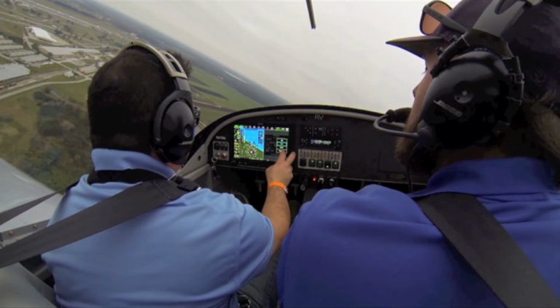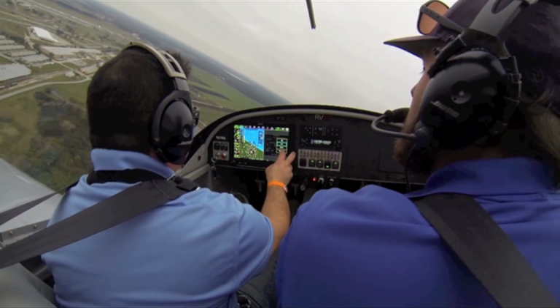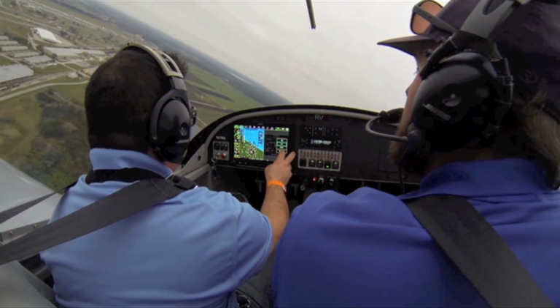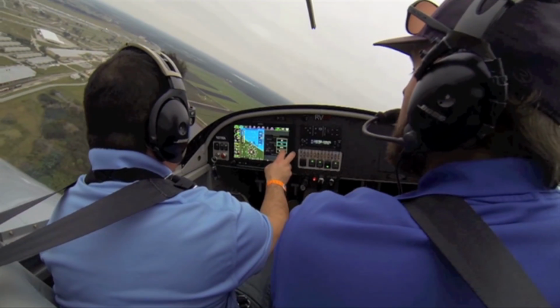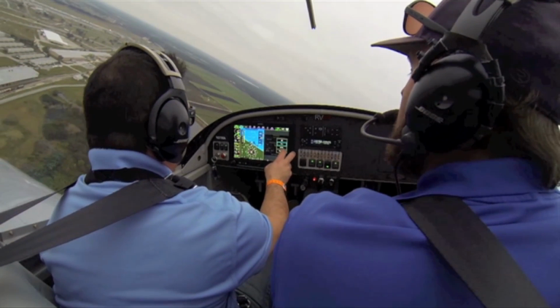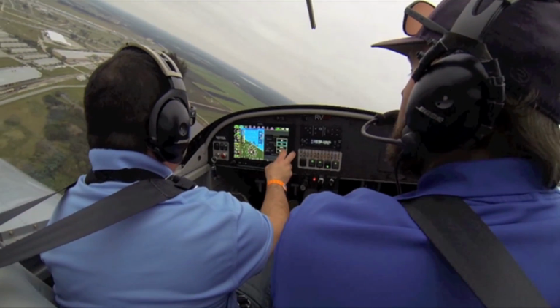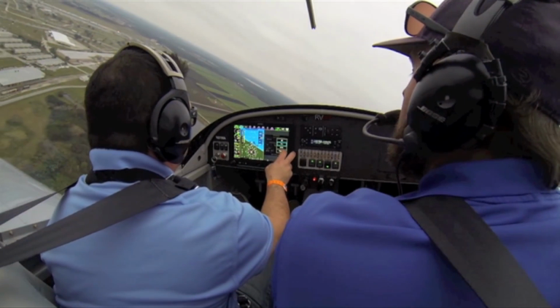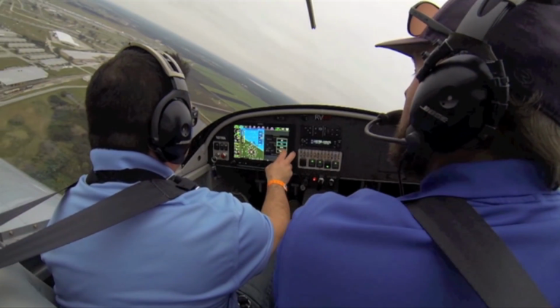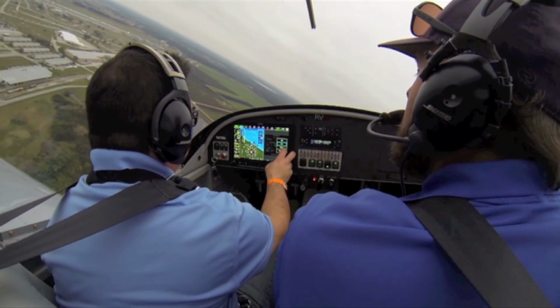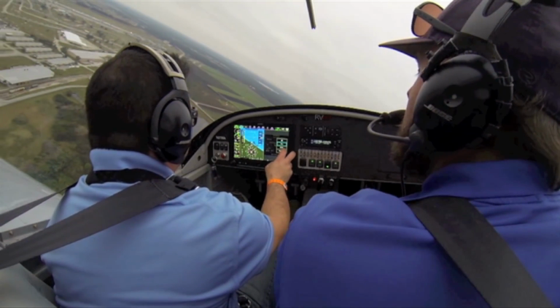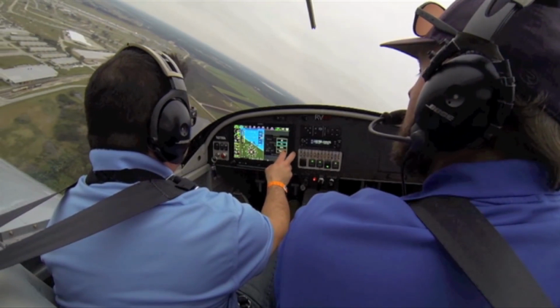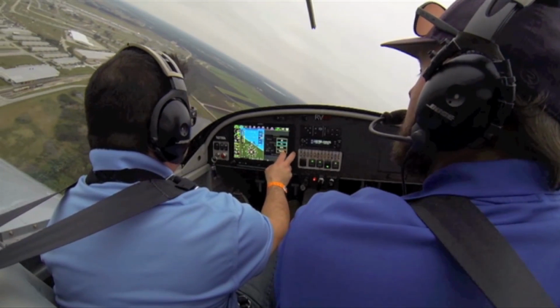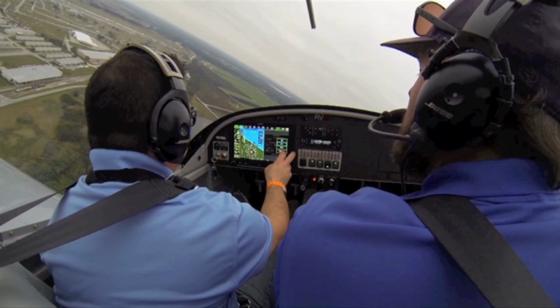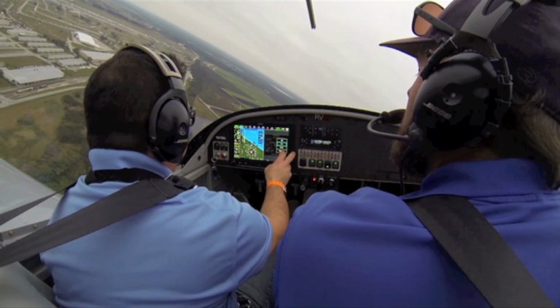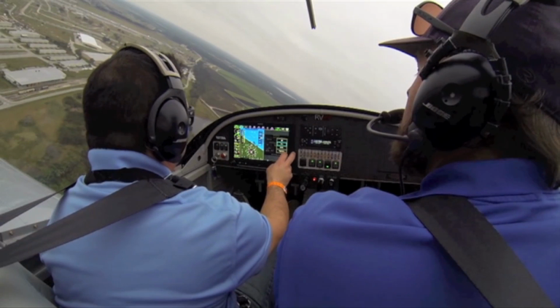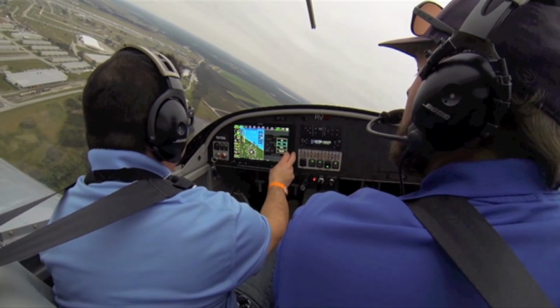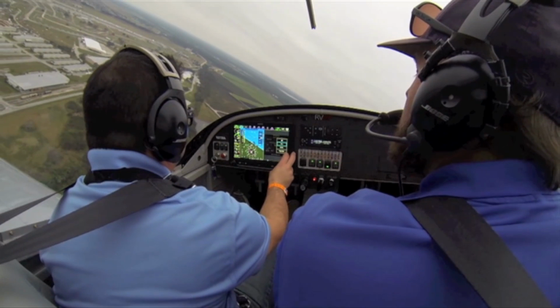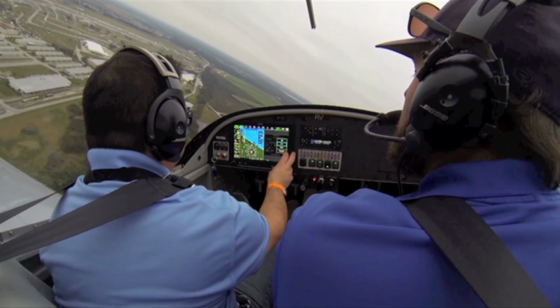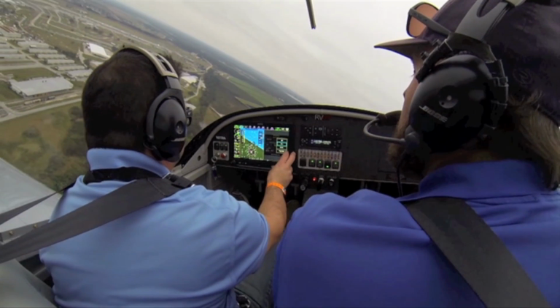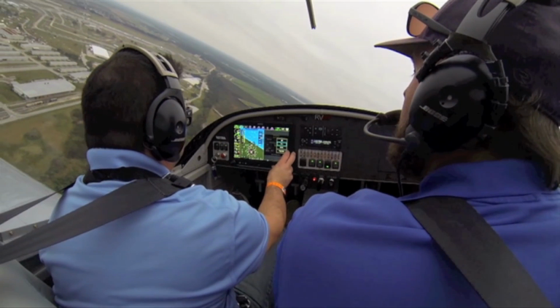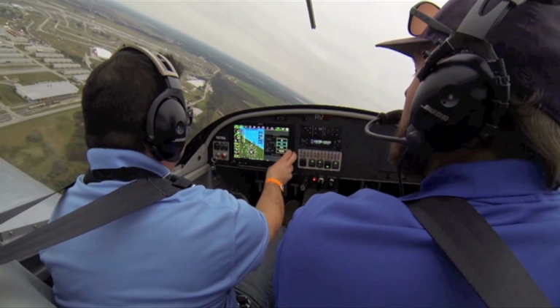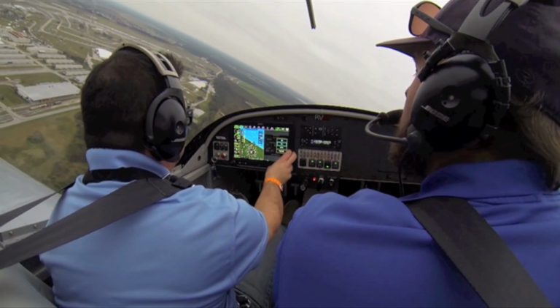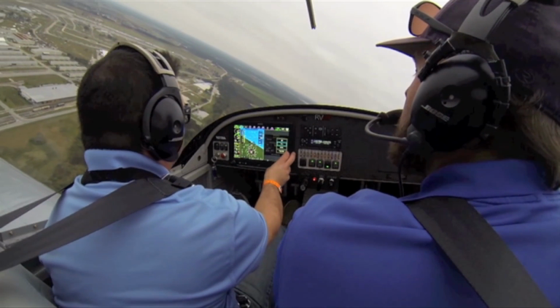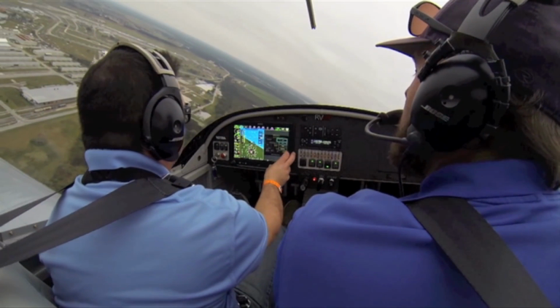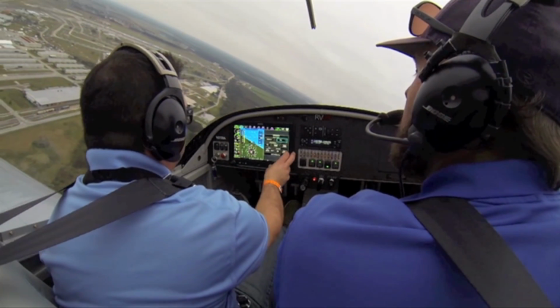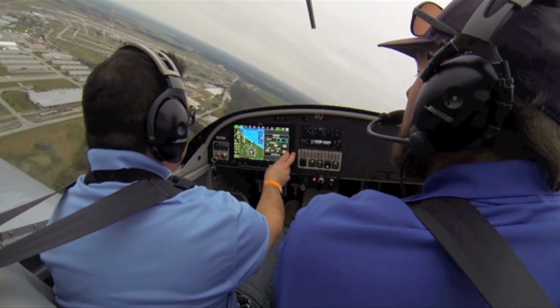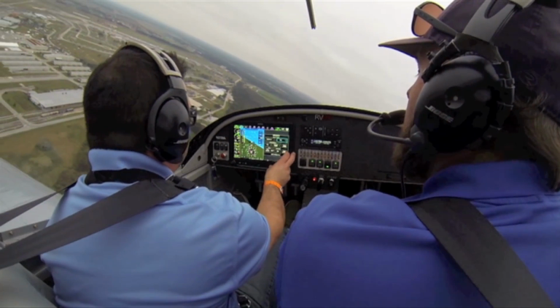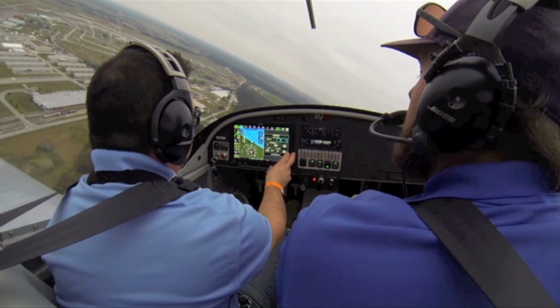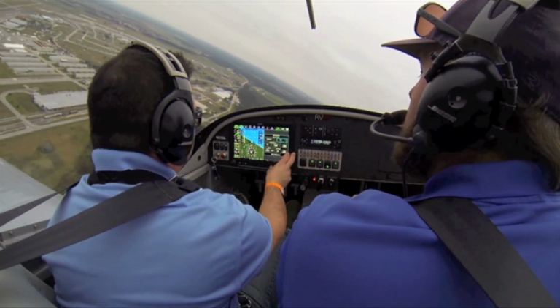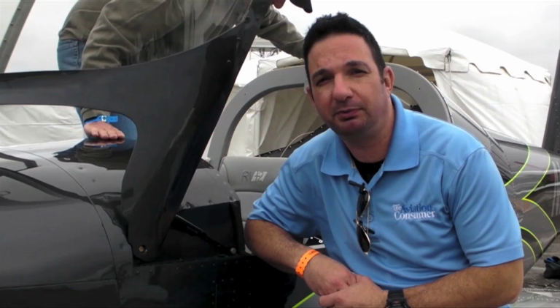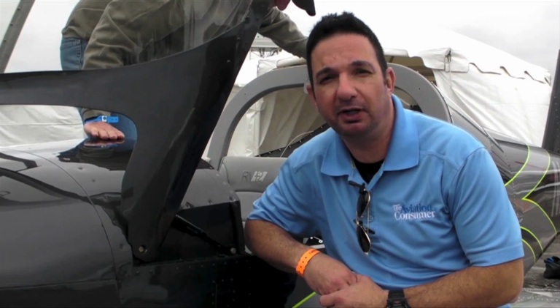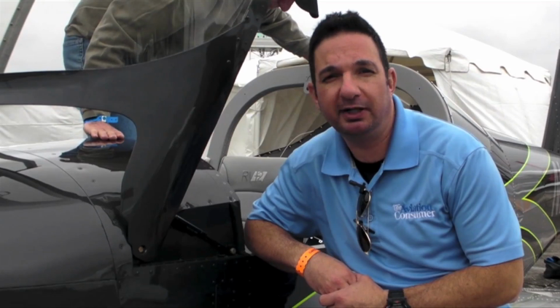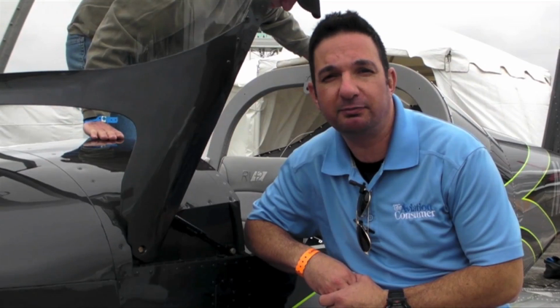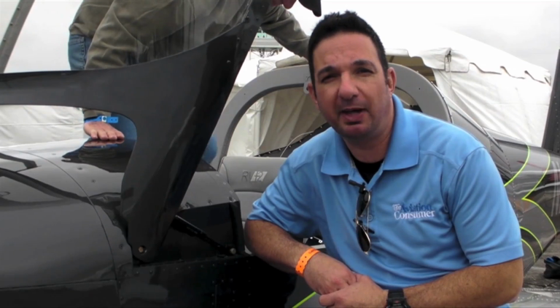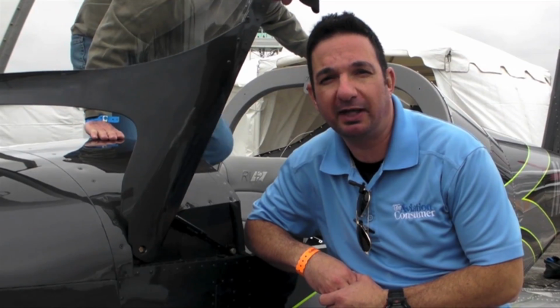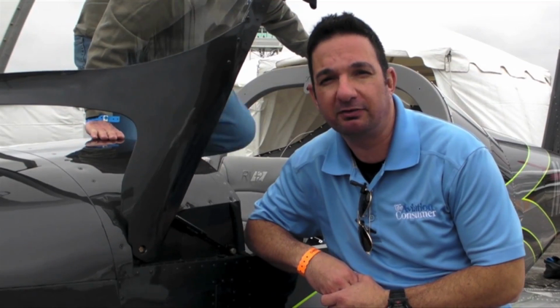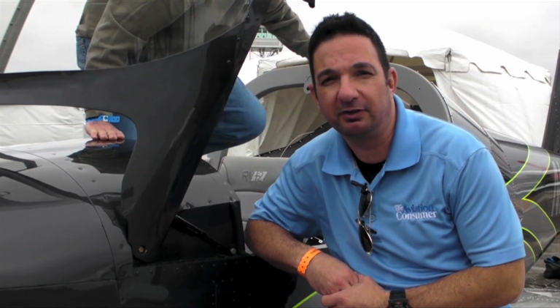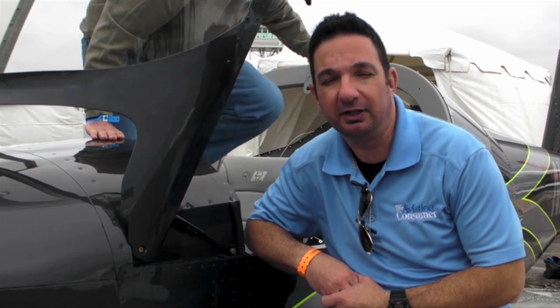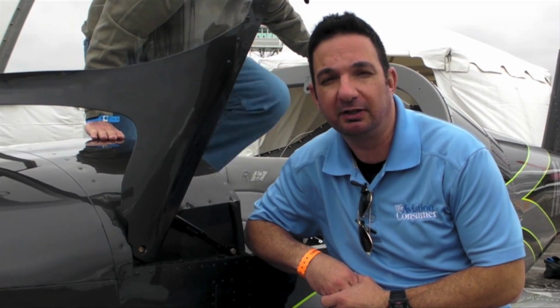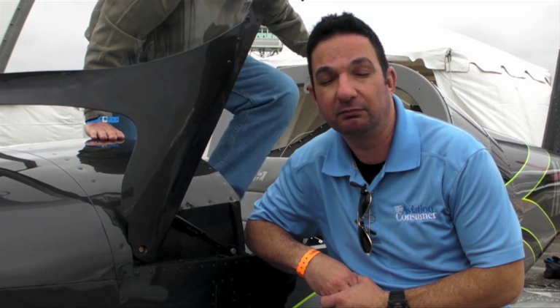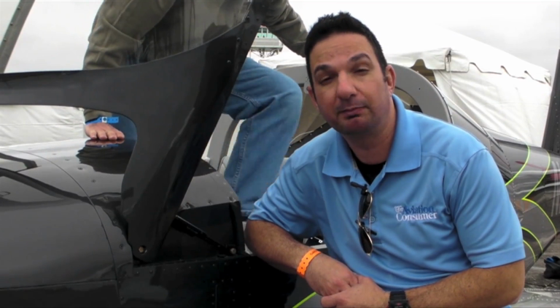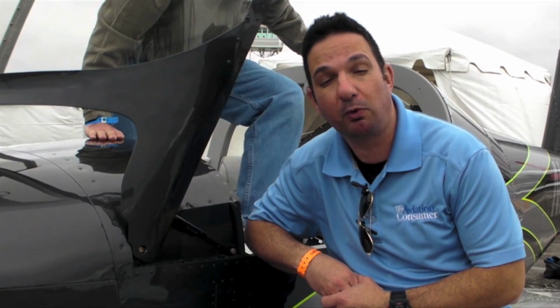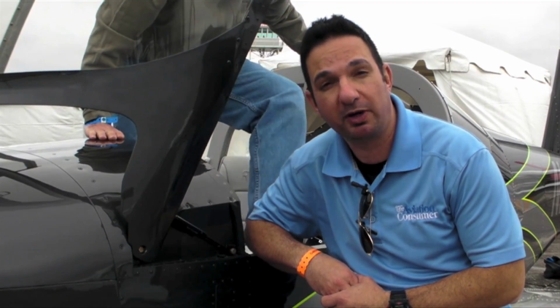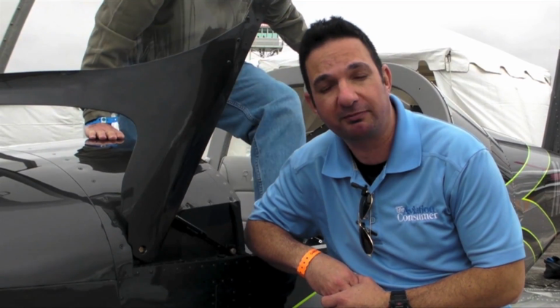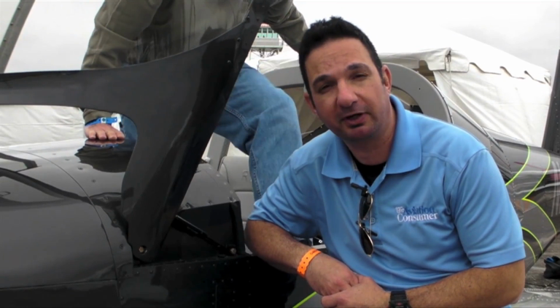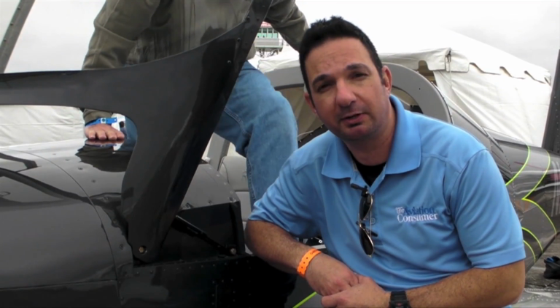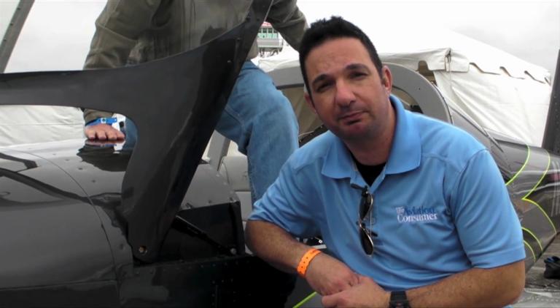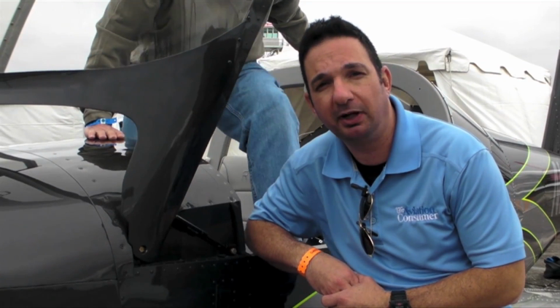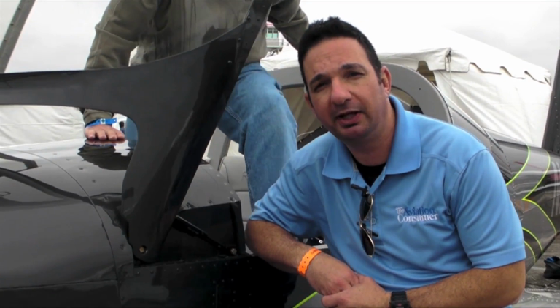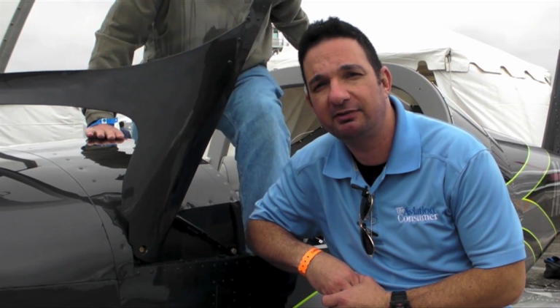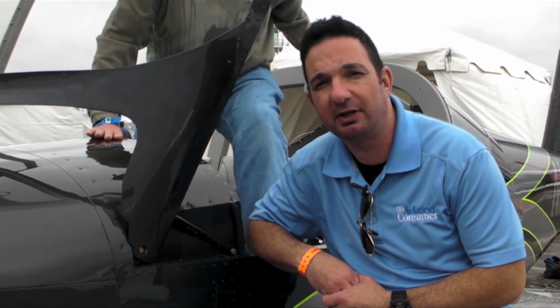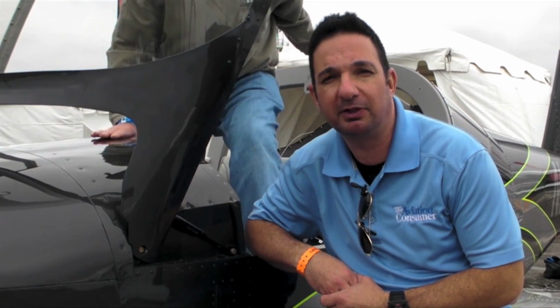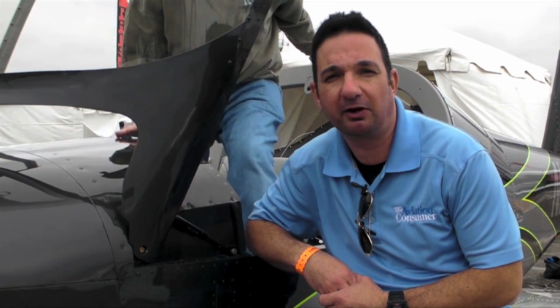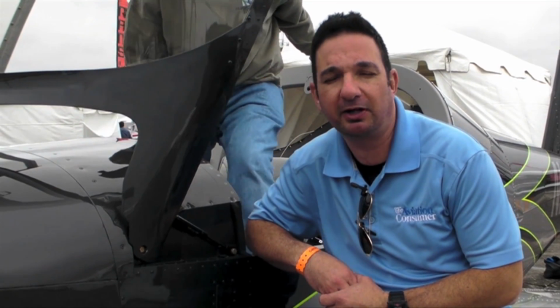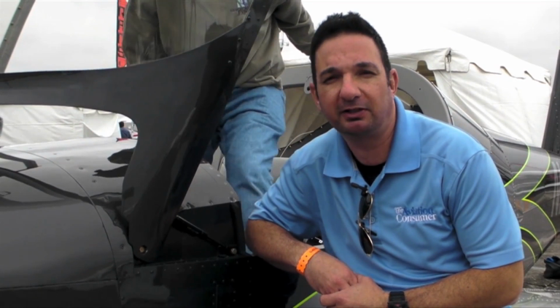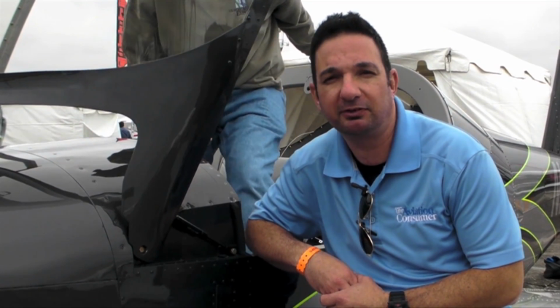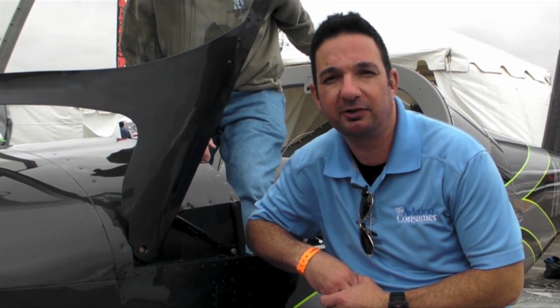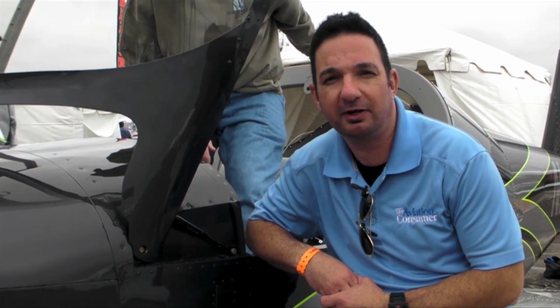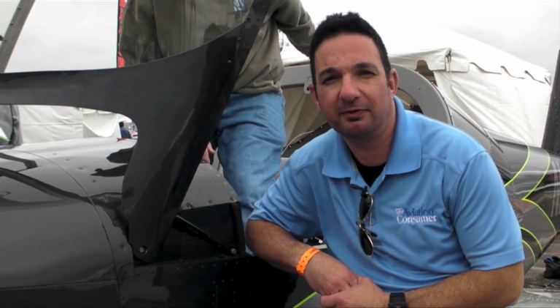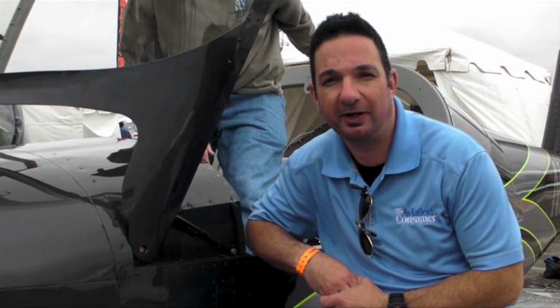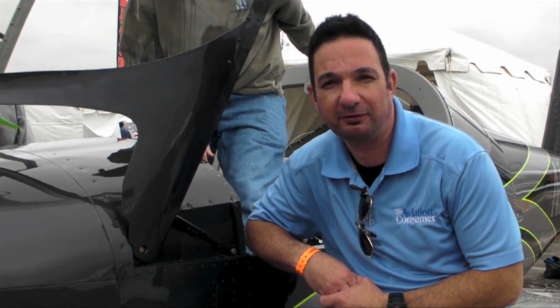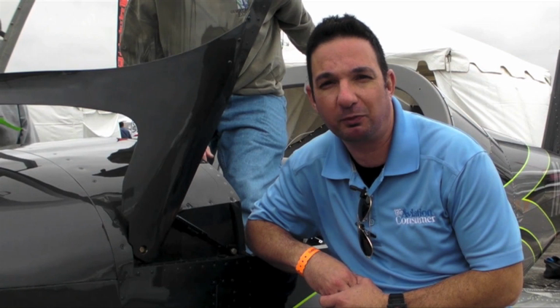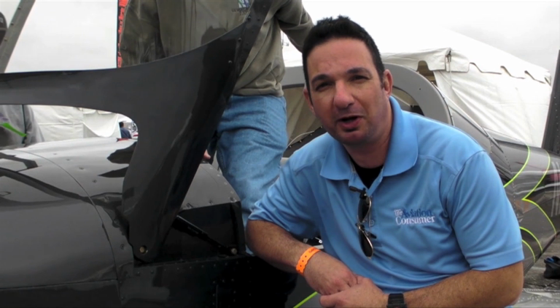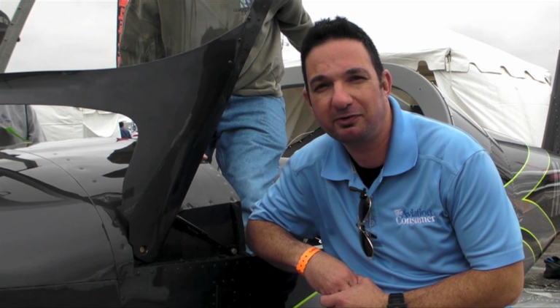For more on action cameras, you can read a future issue of Kit Plains magazine. Reporting for Kit Plains, I'm Larry Angosano. Thanks for watching.